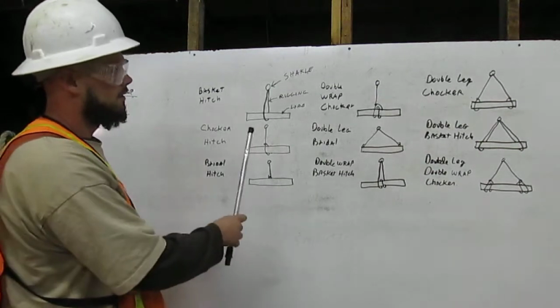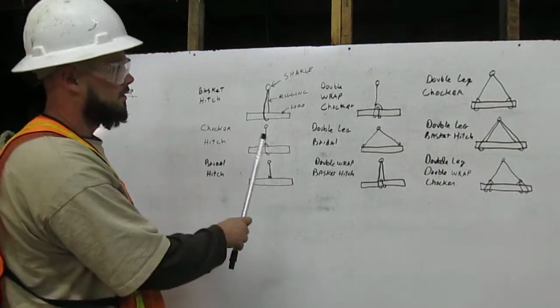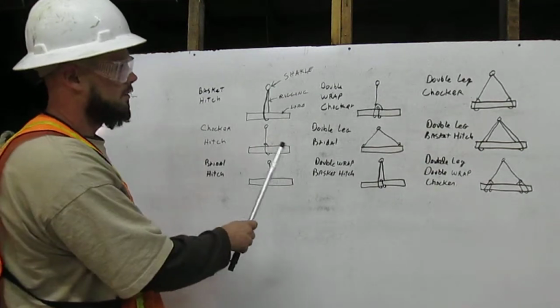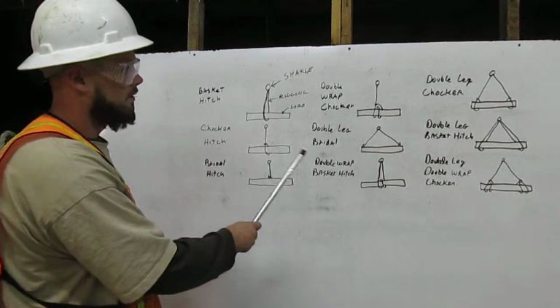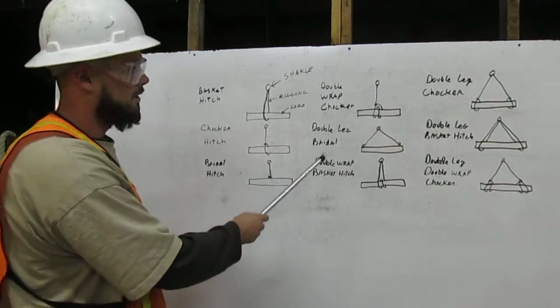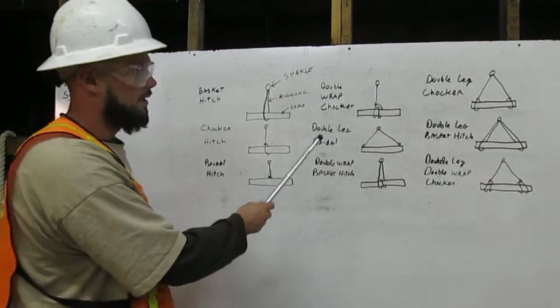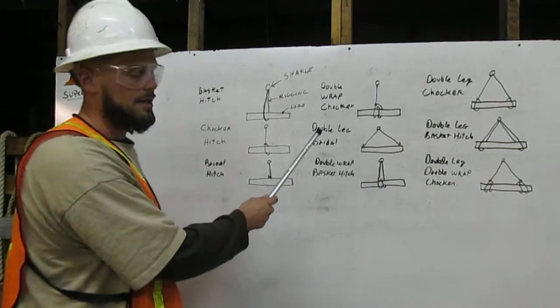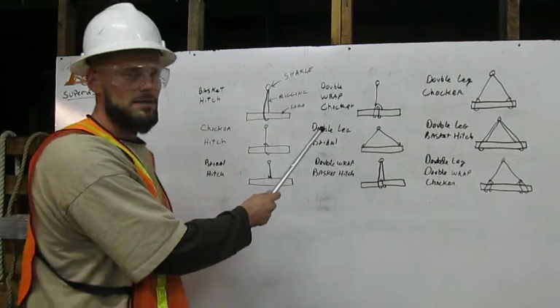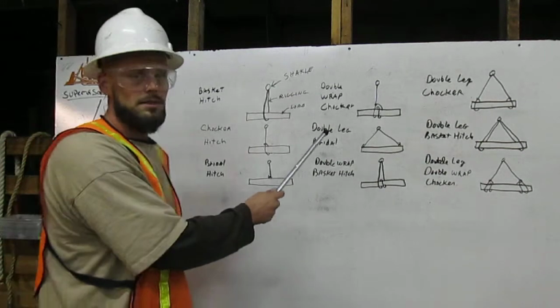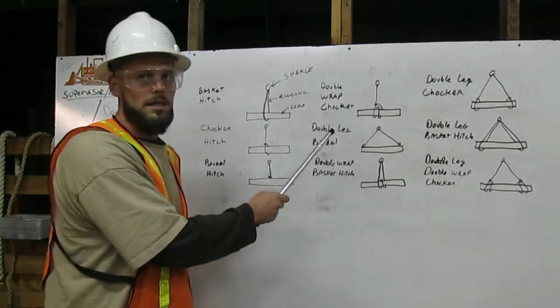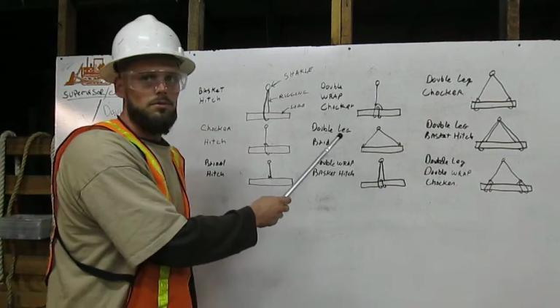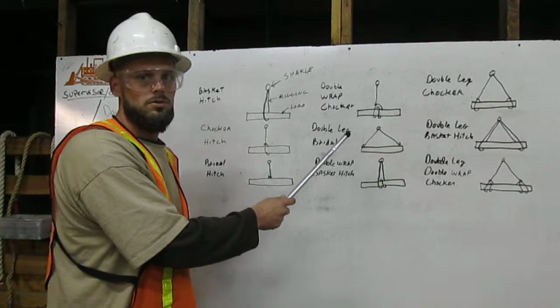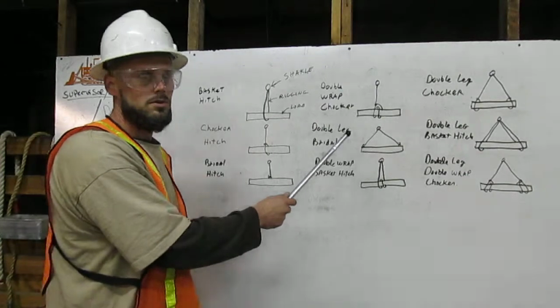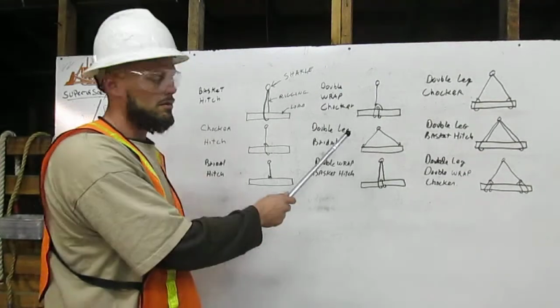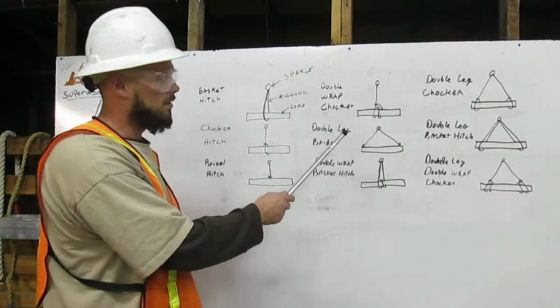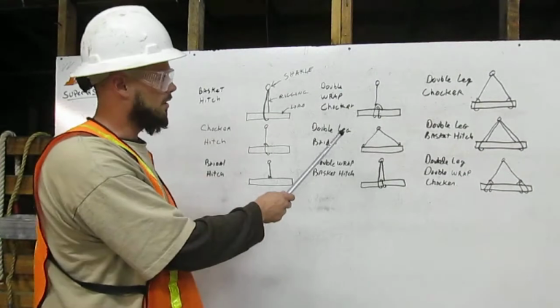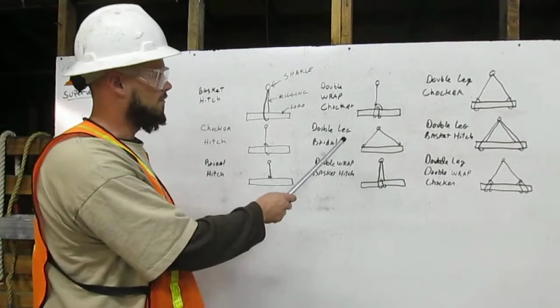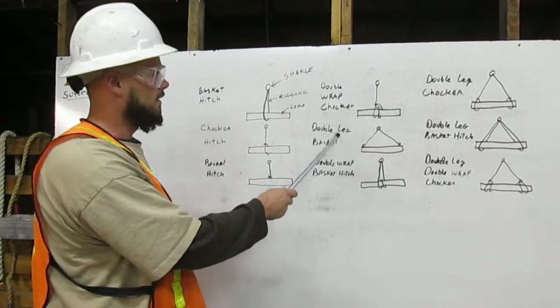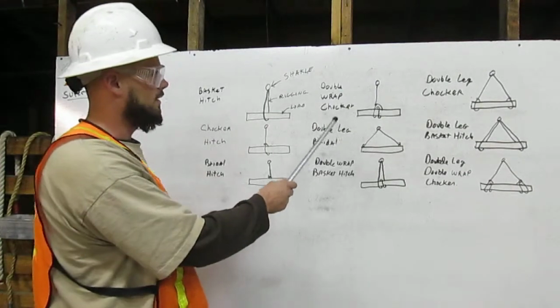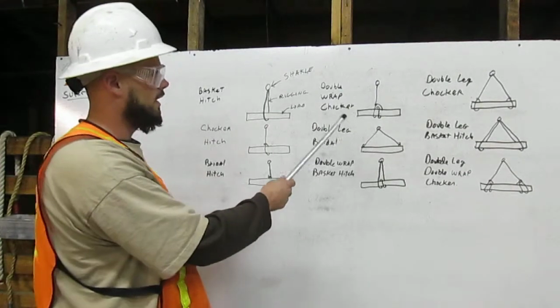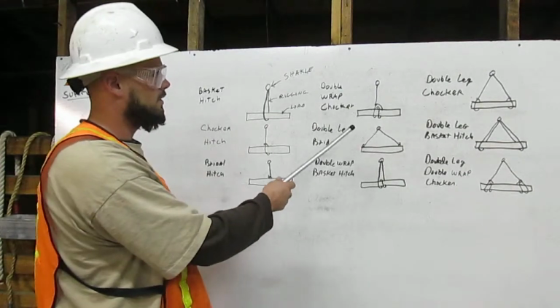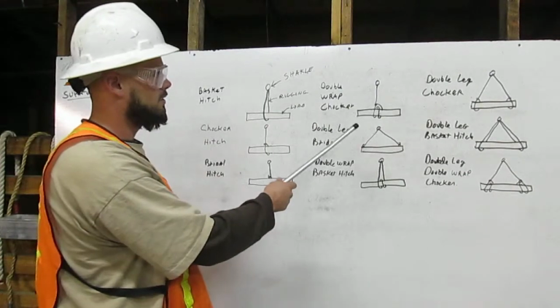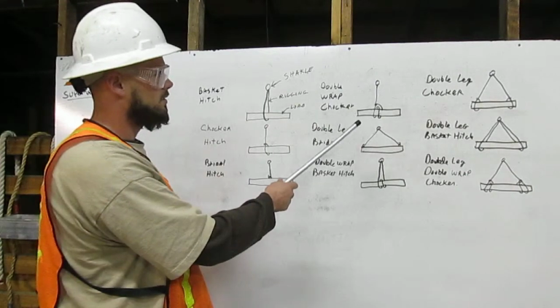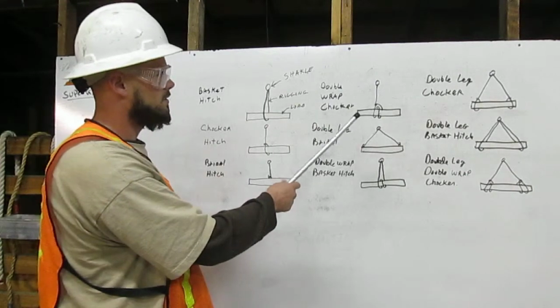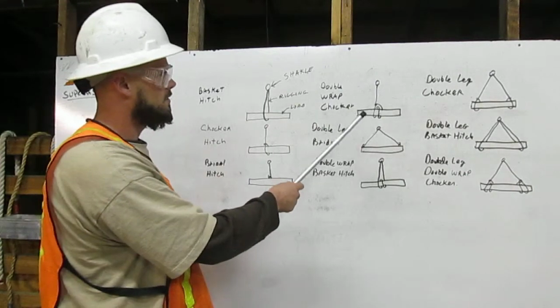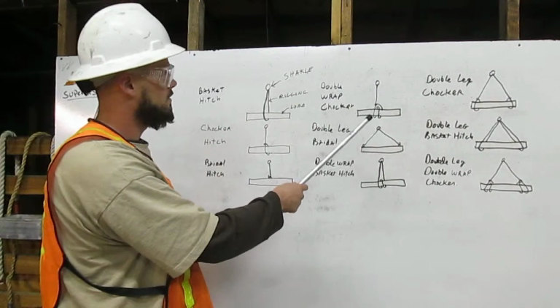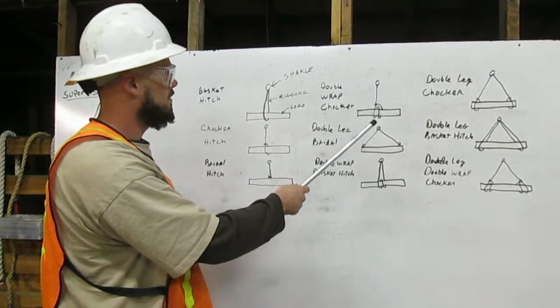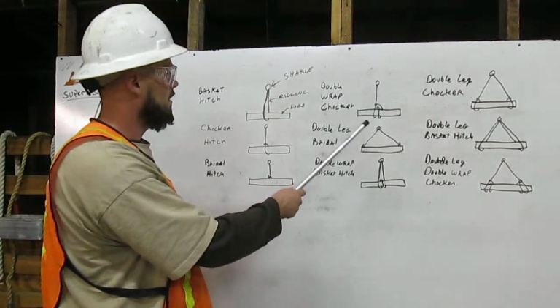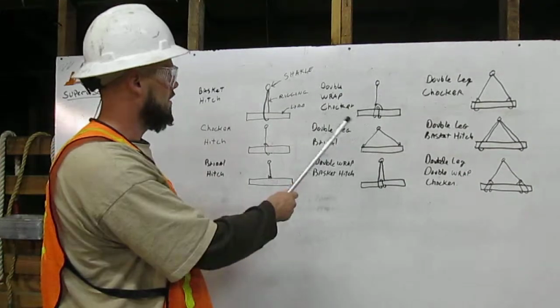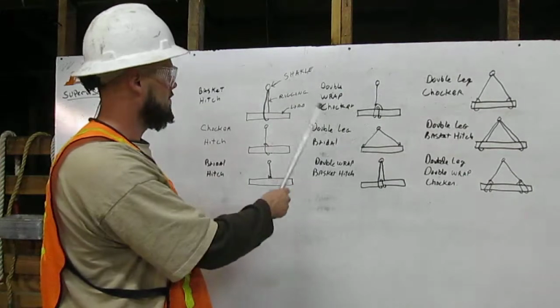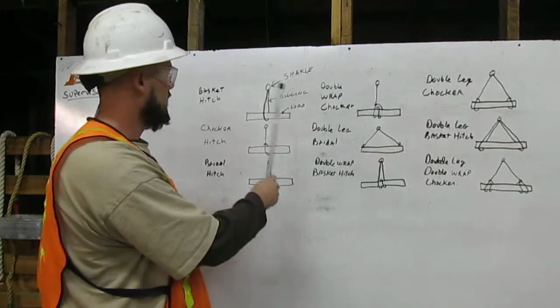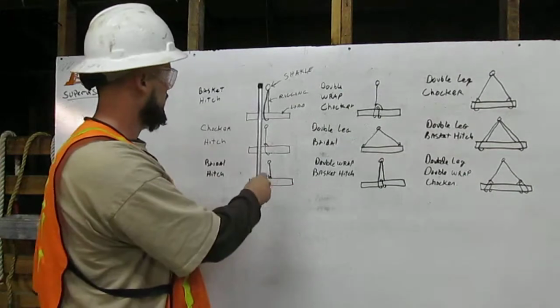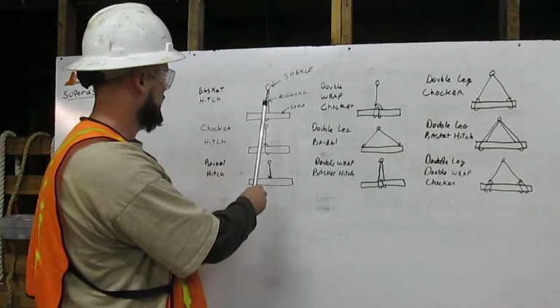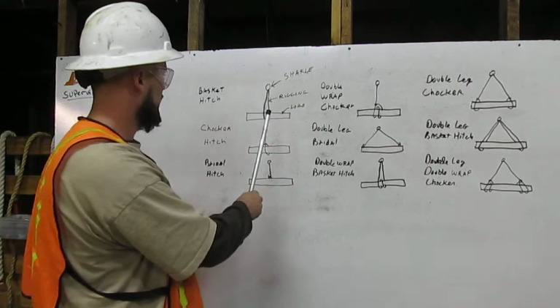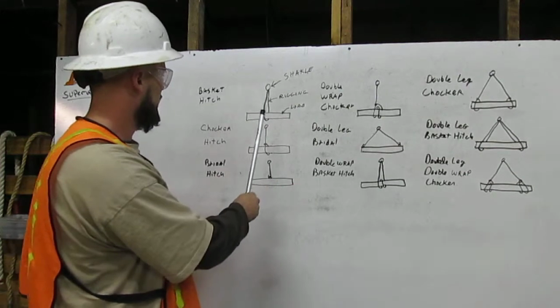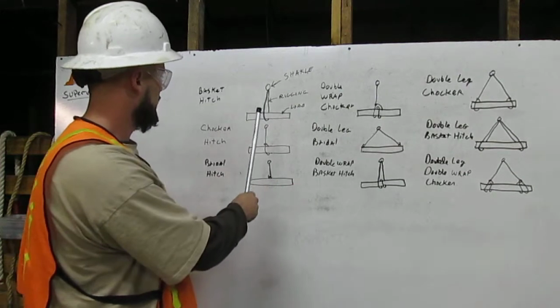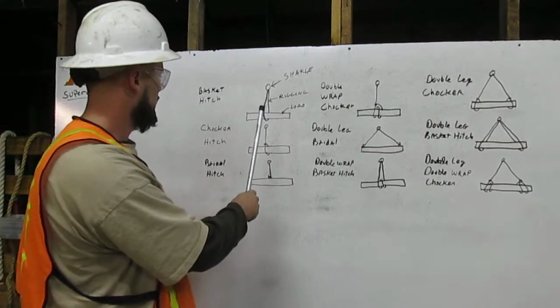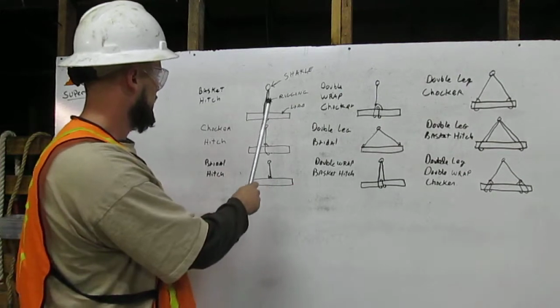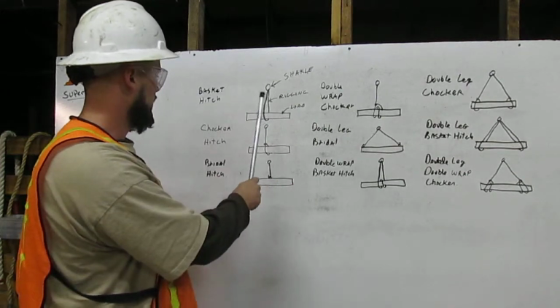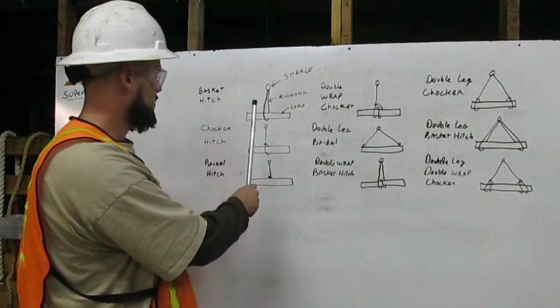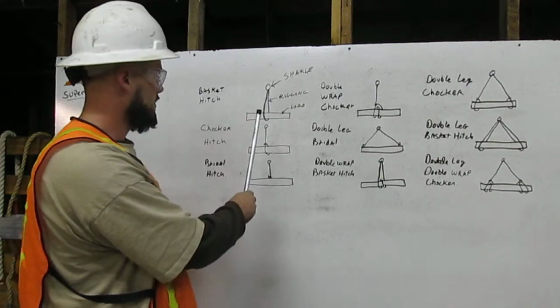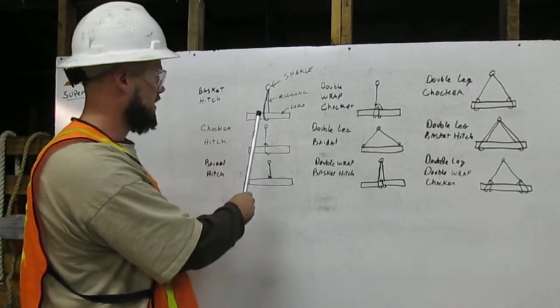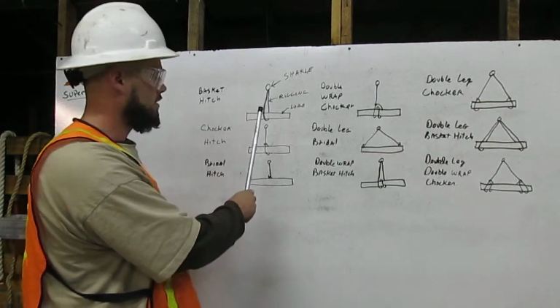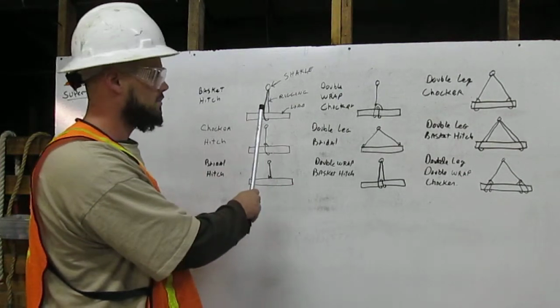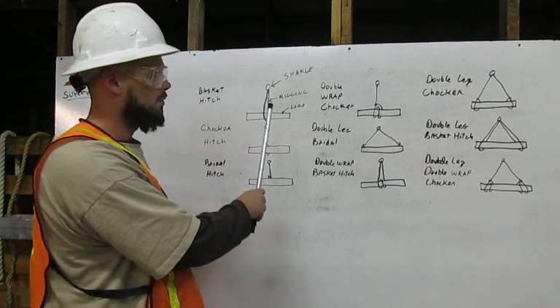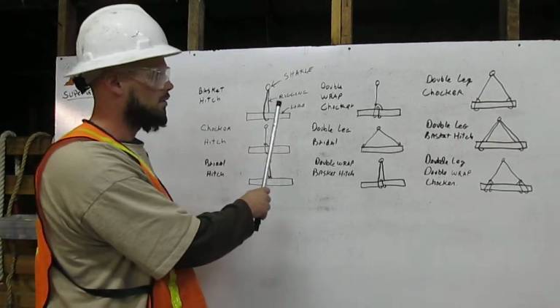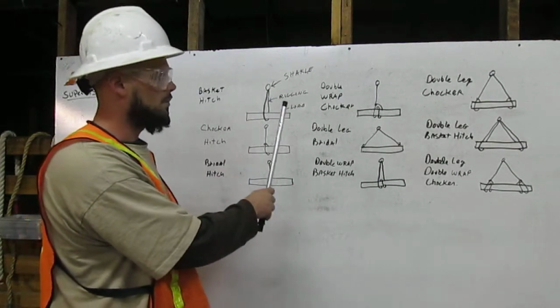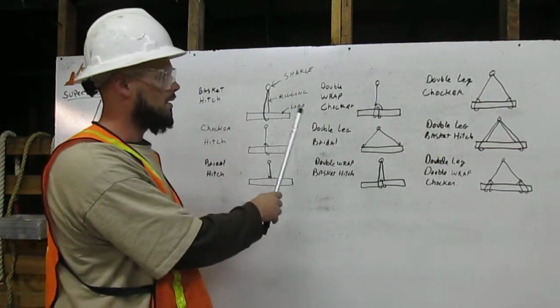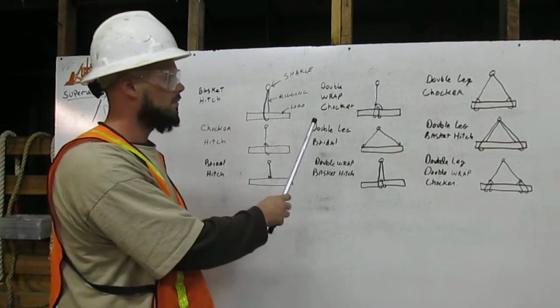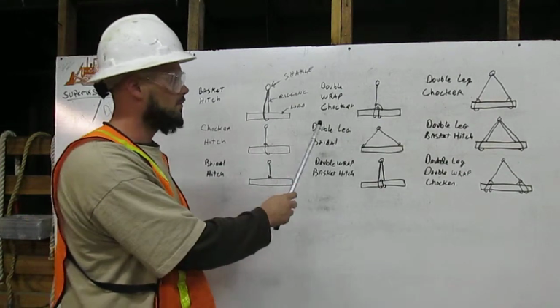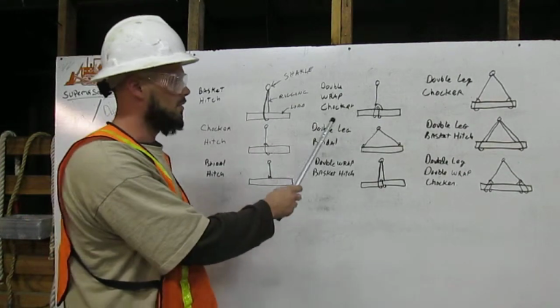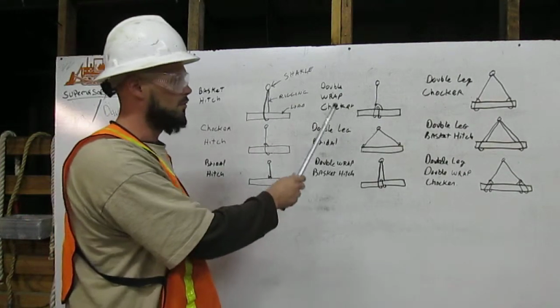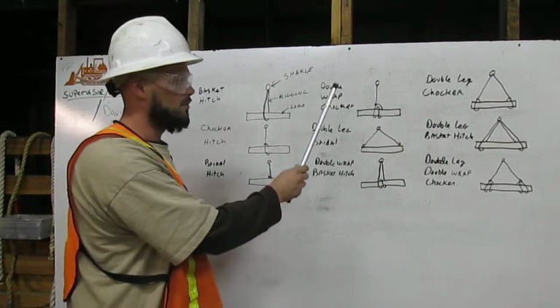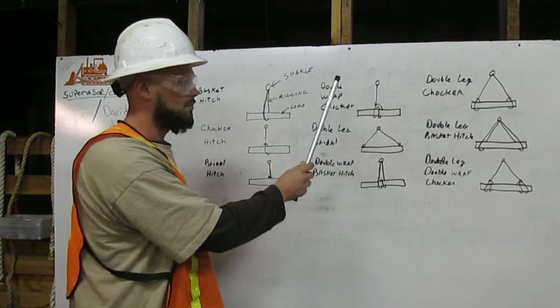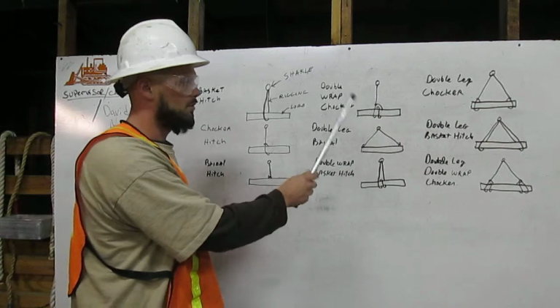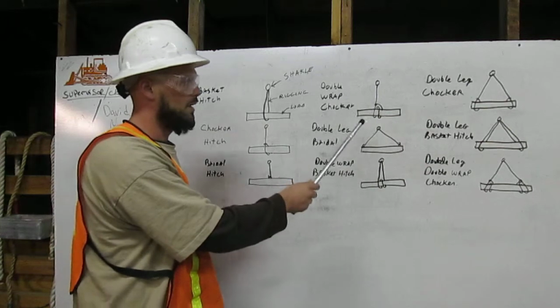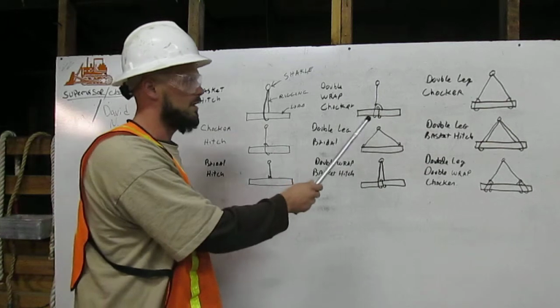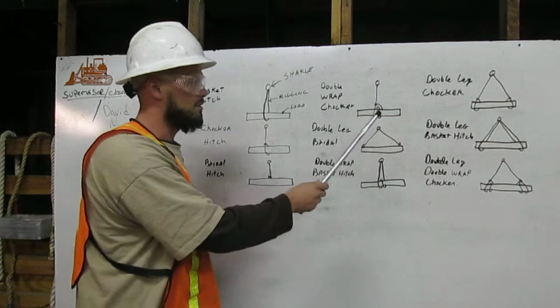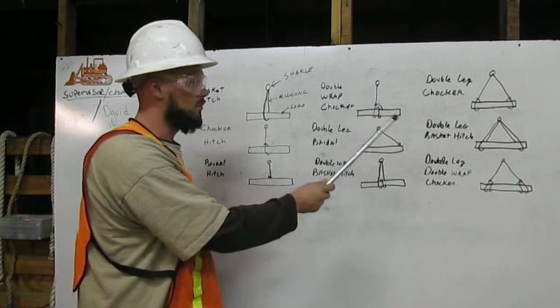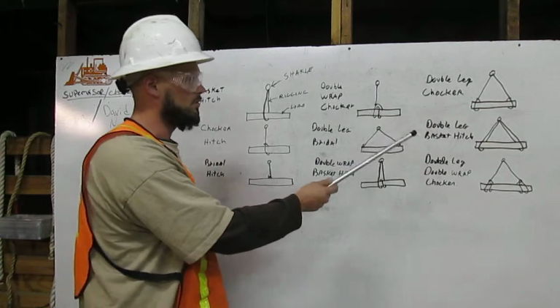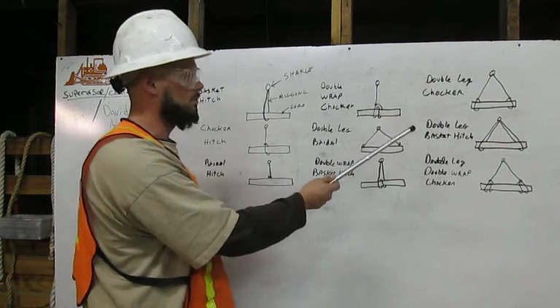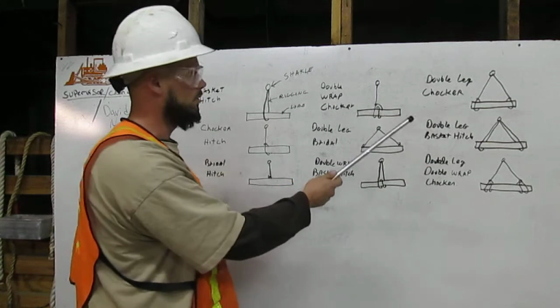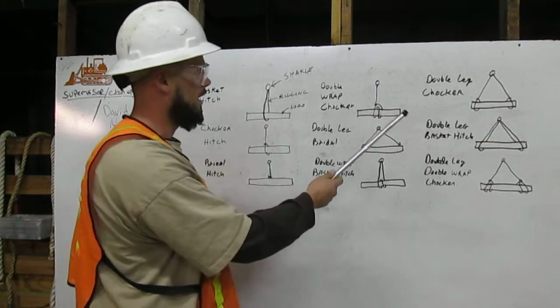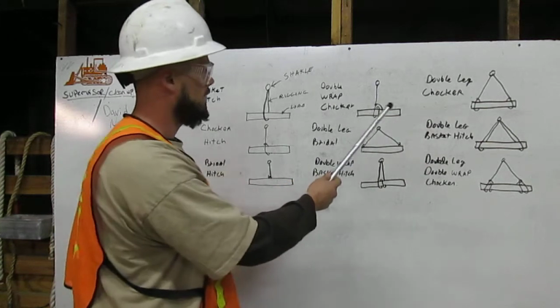The next examples are variations of the three hitches I just spoke about, with multiple legs and multiple wraps.